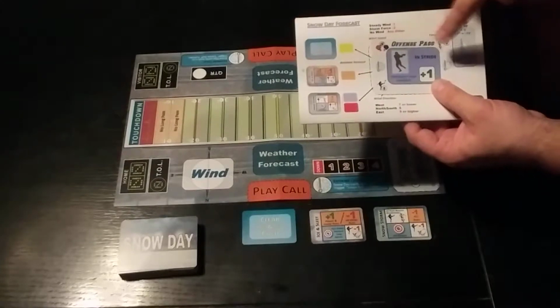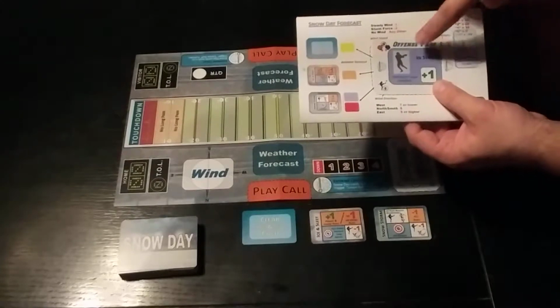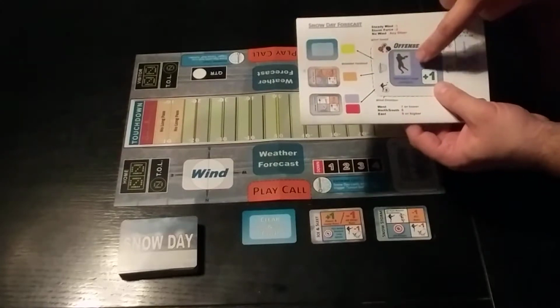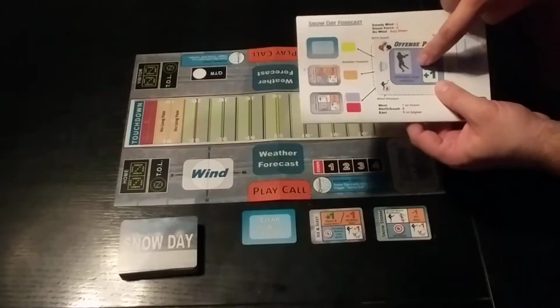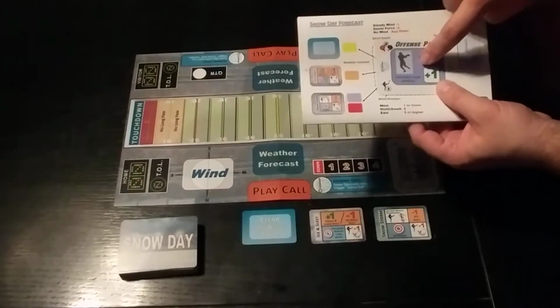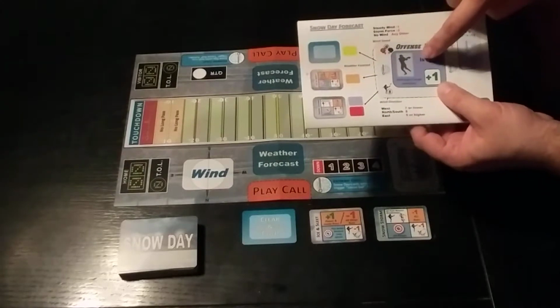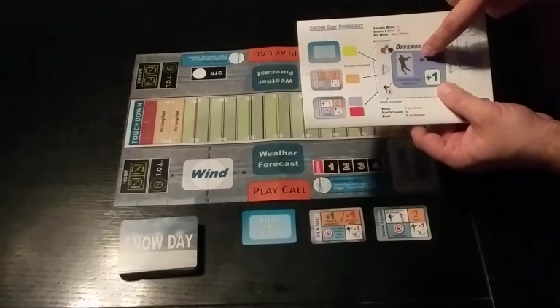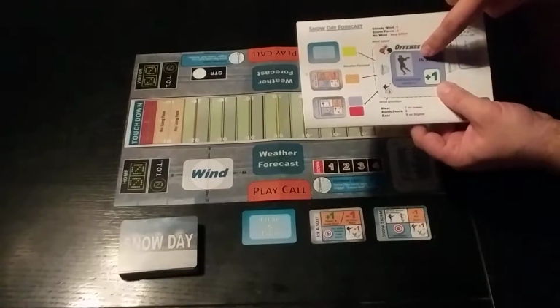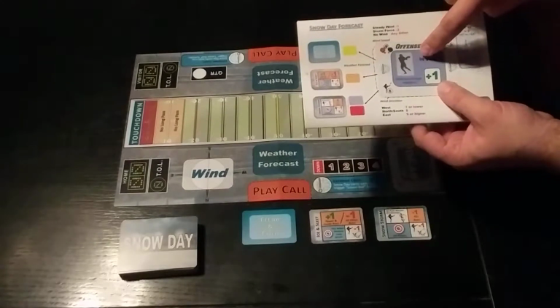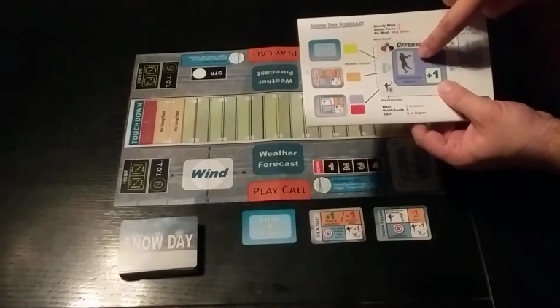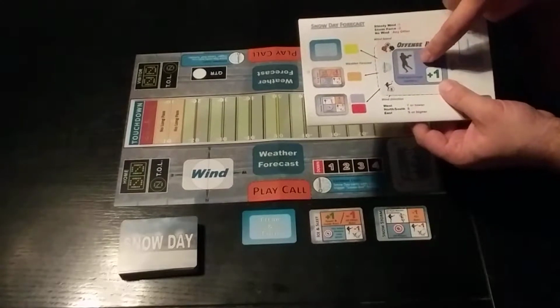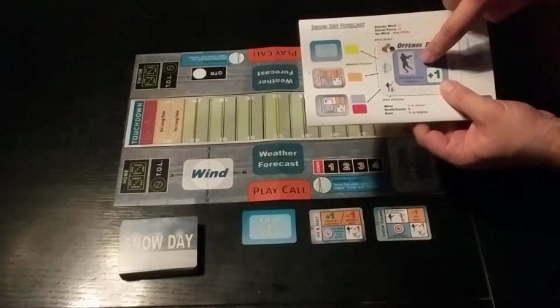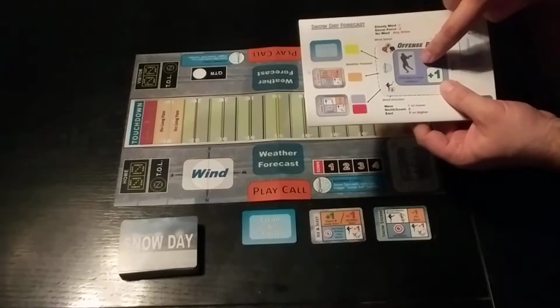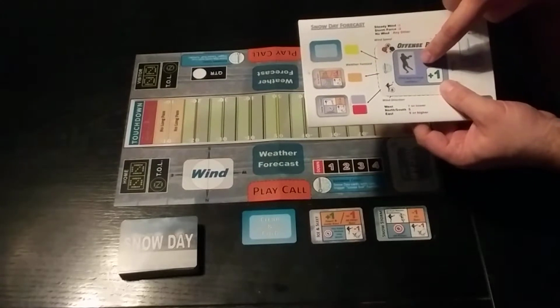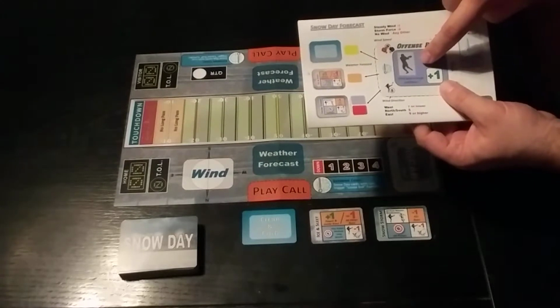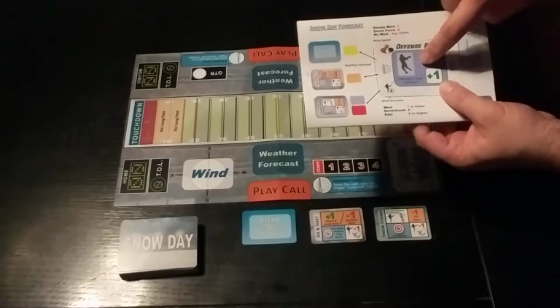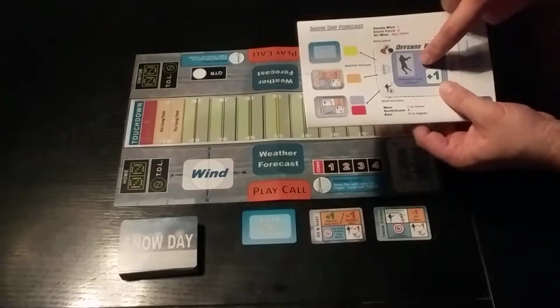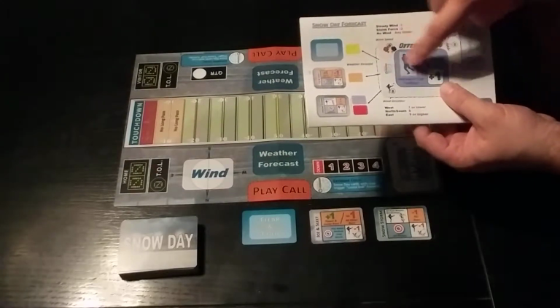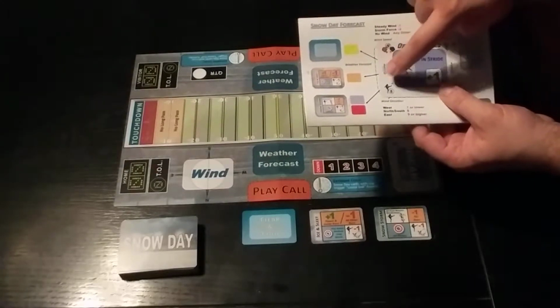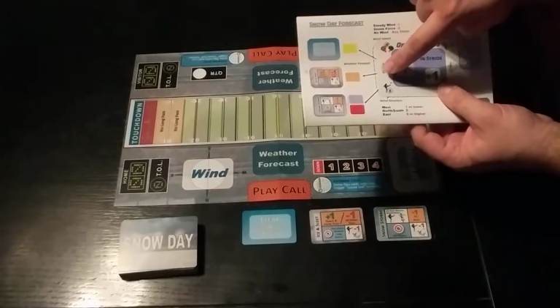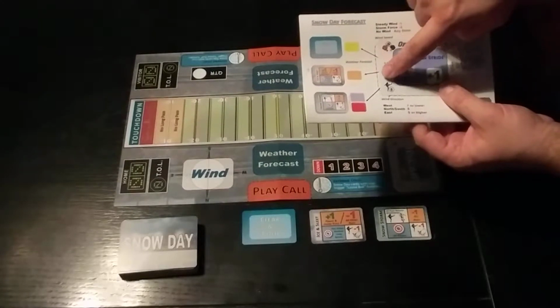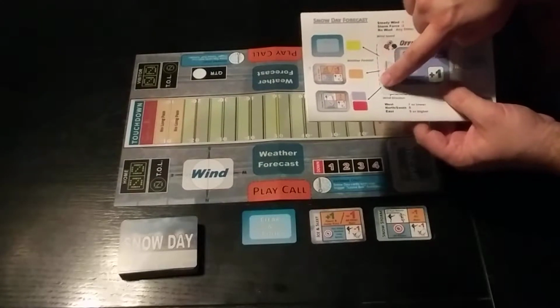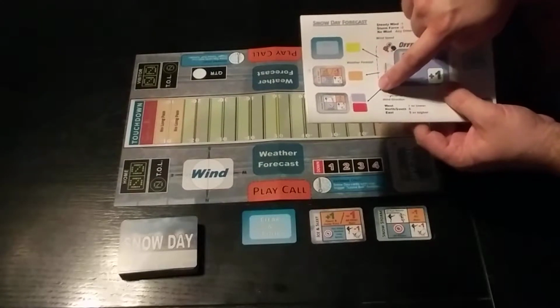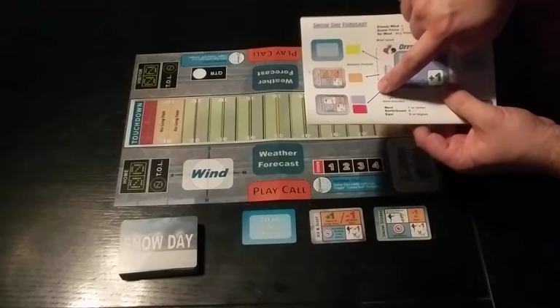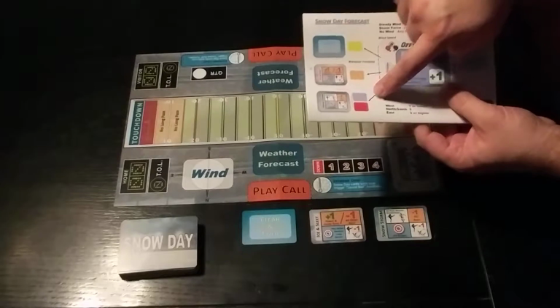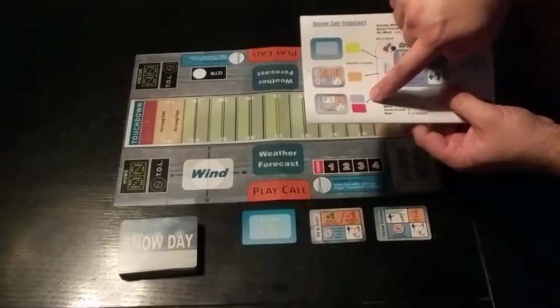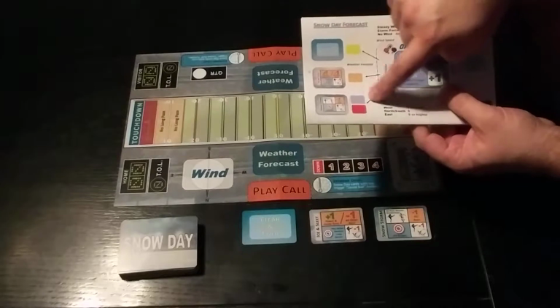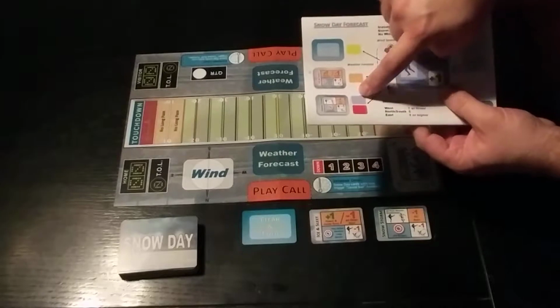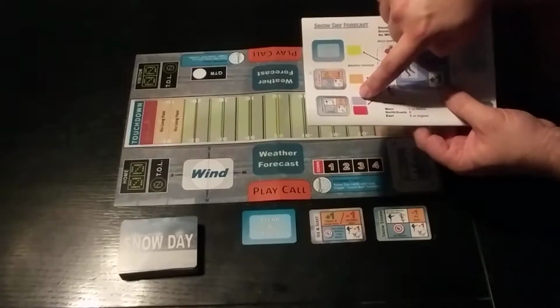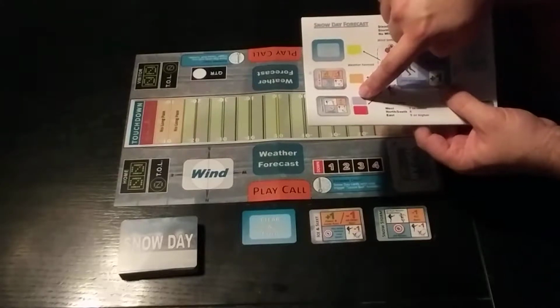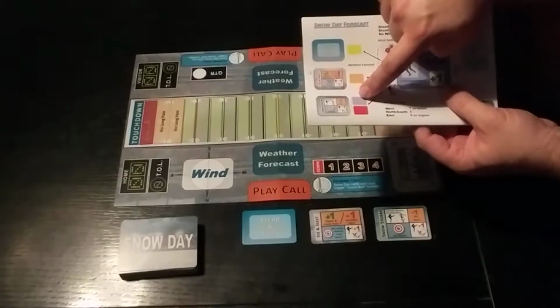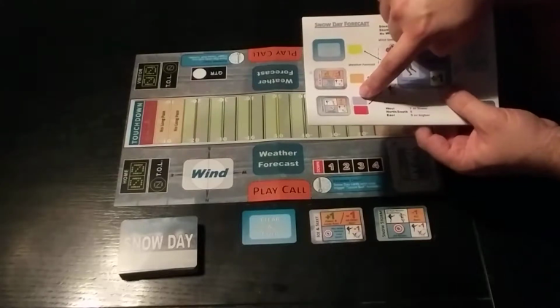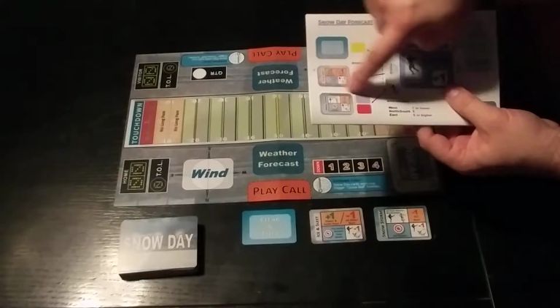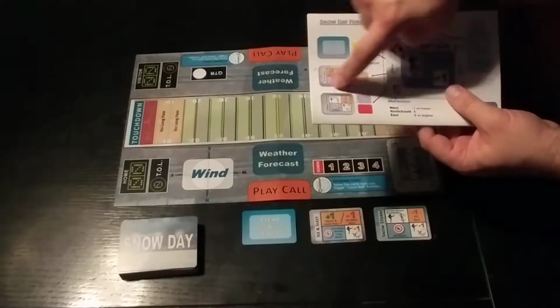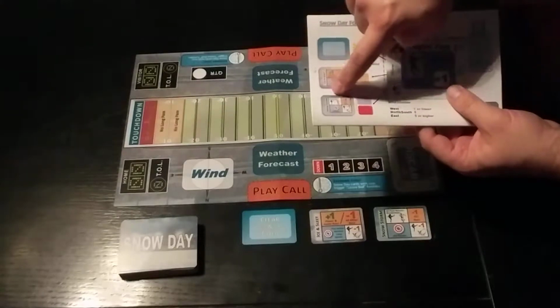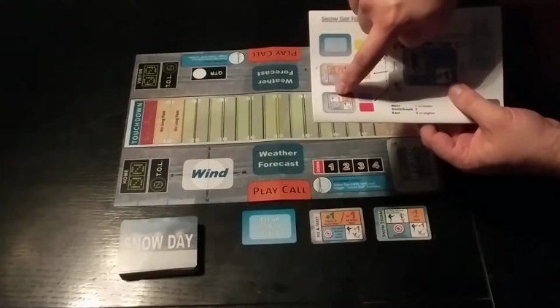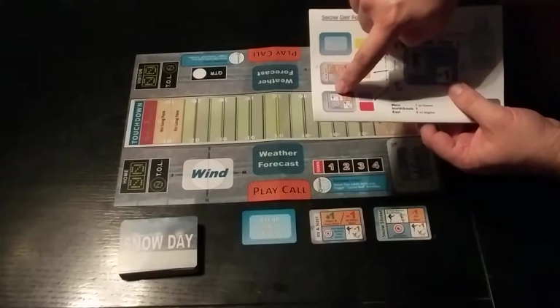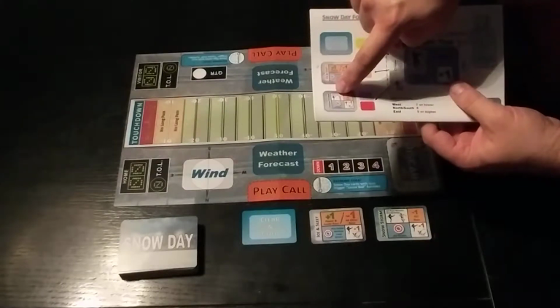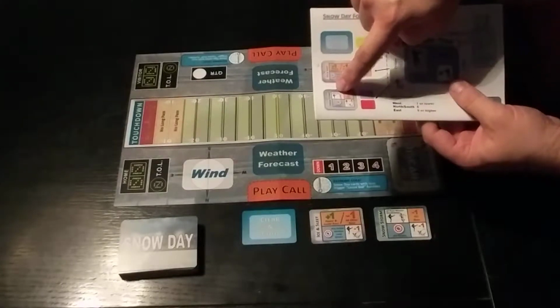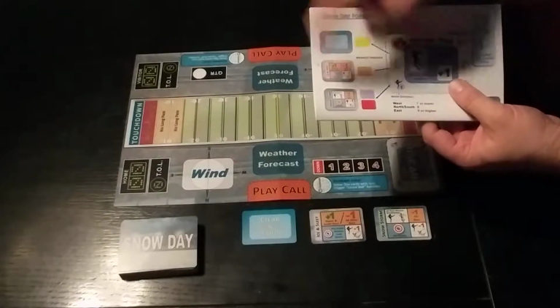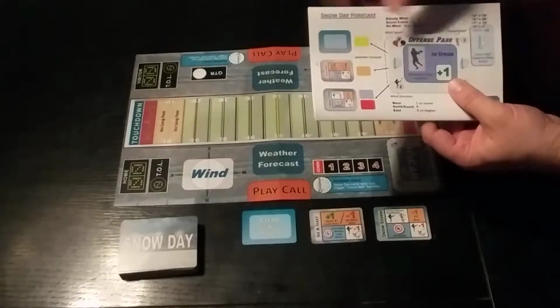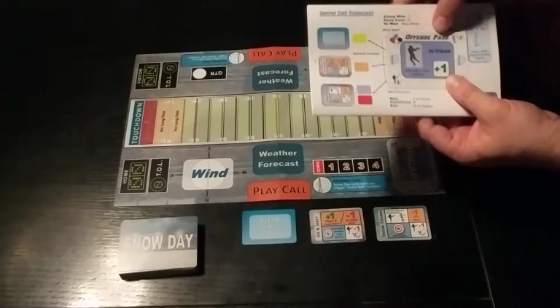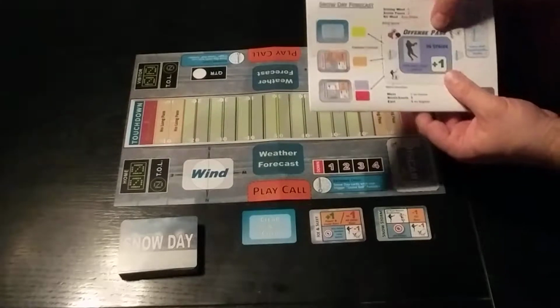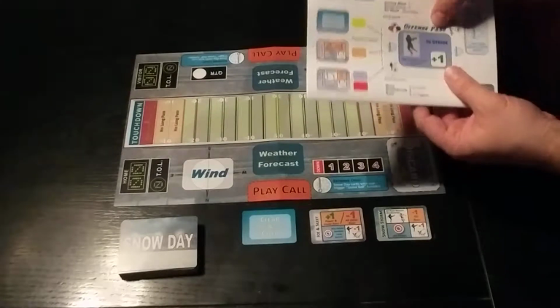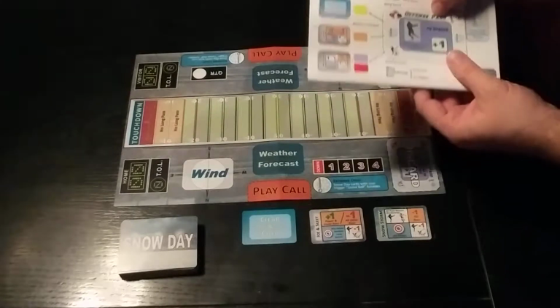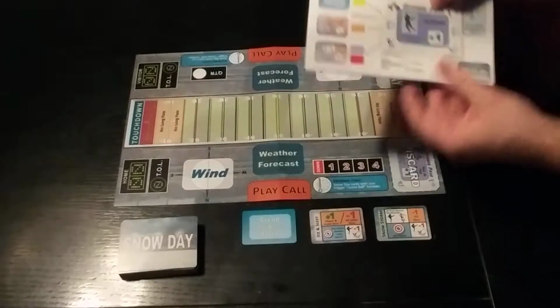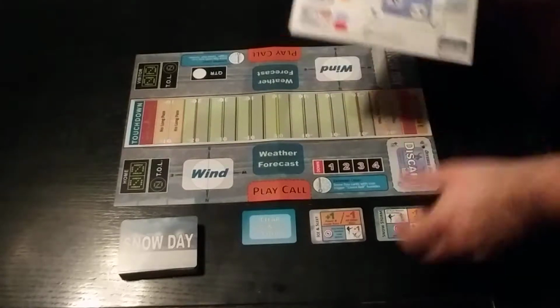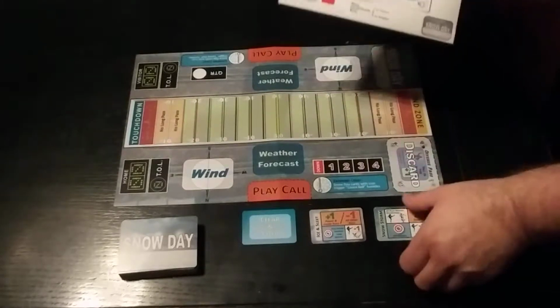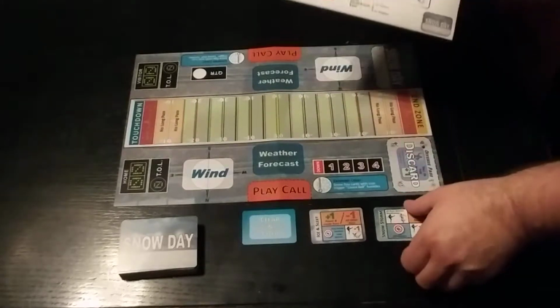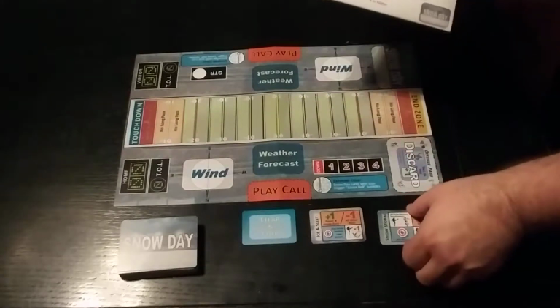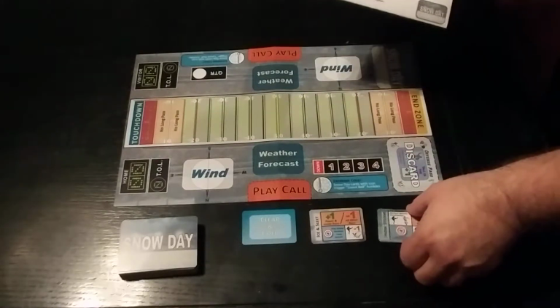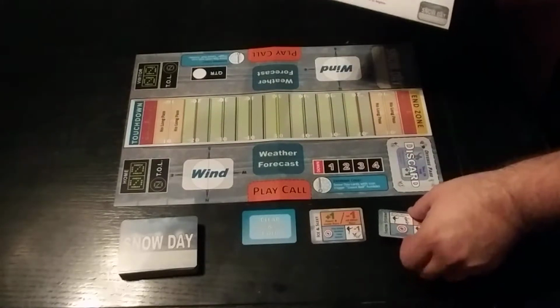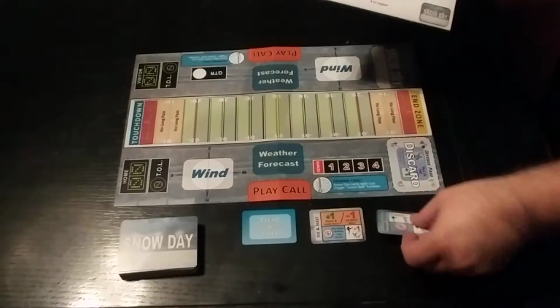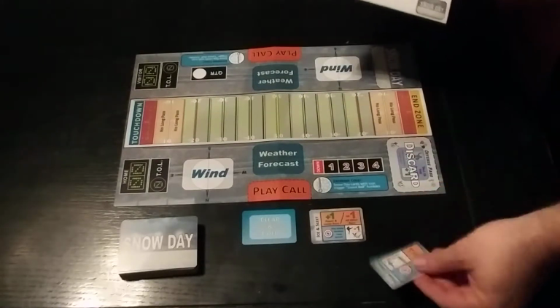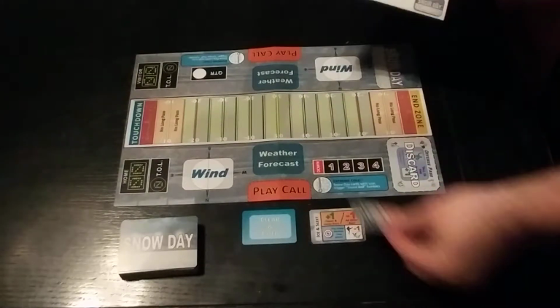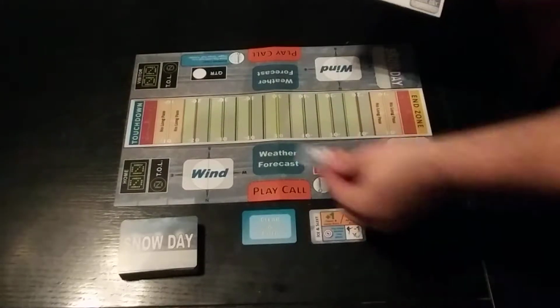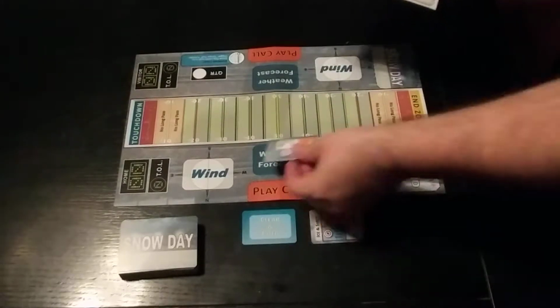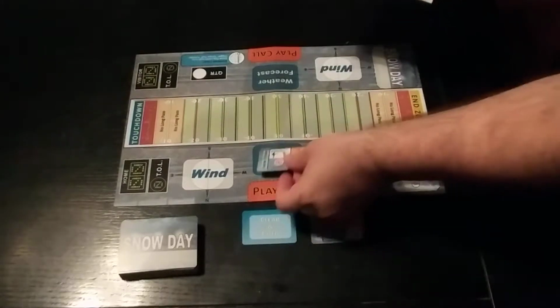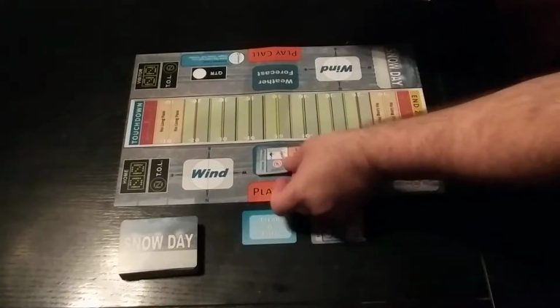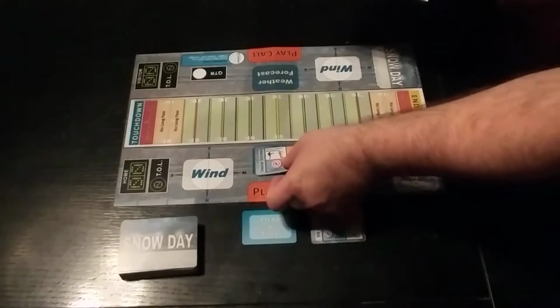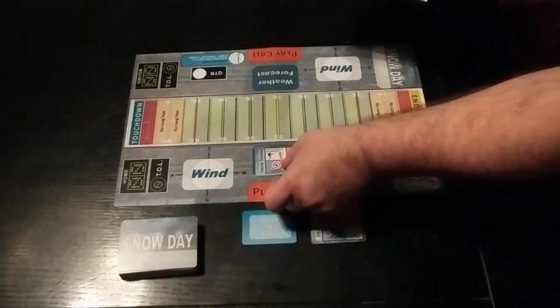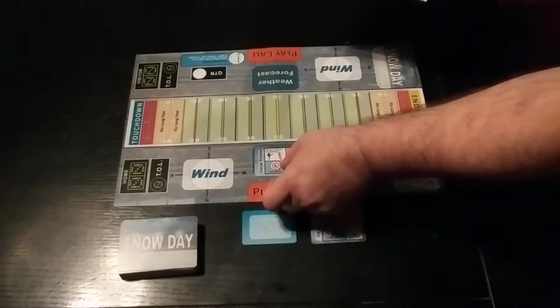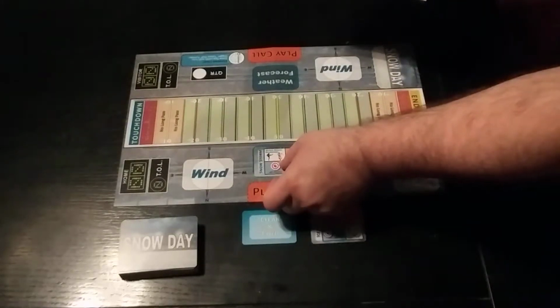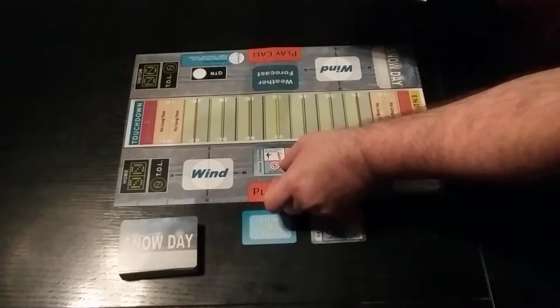The middle color here is blue, and so we follow the arrow out to the blue, and we see that that means snowstorm. So this snowstorm is going to go right here.